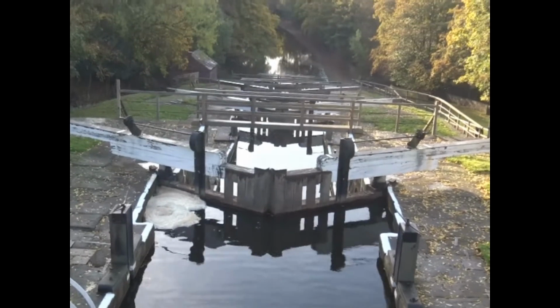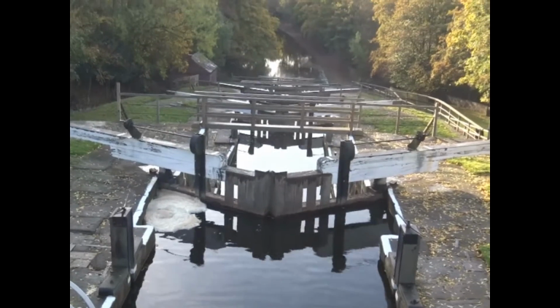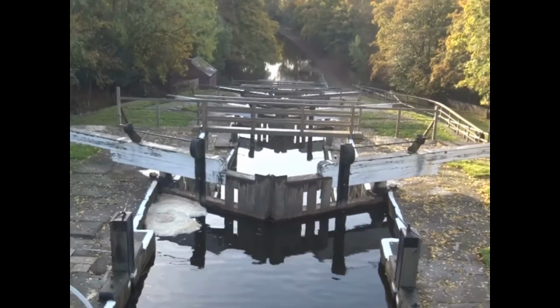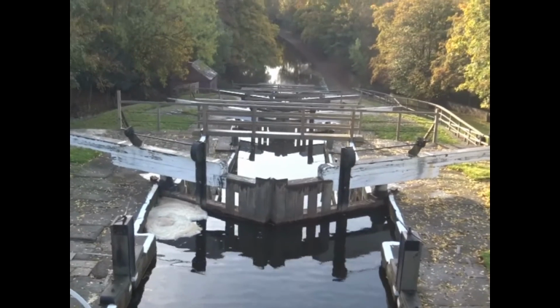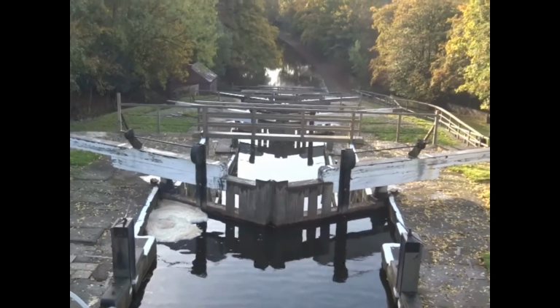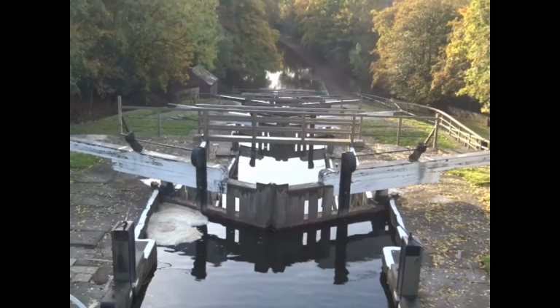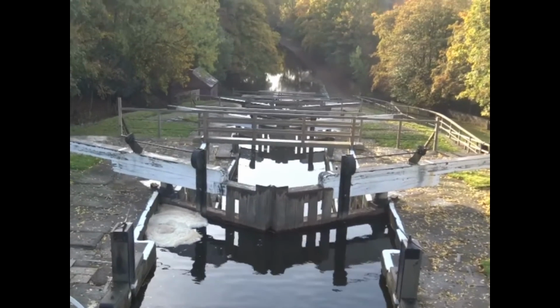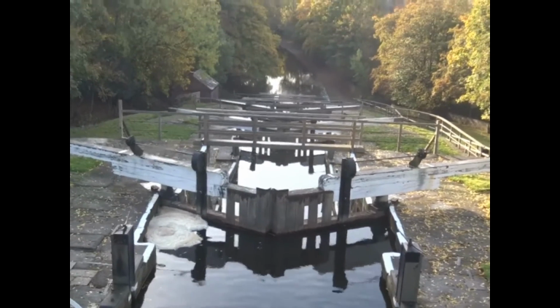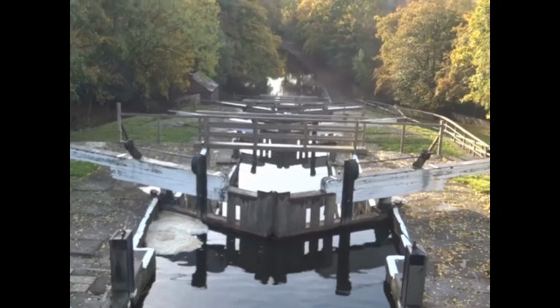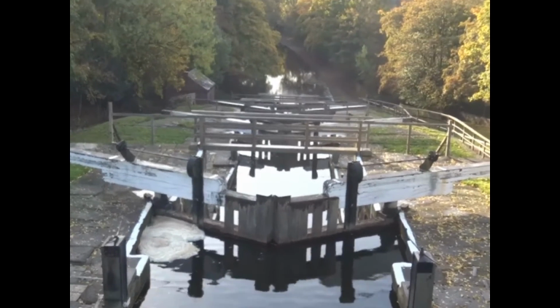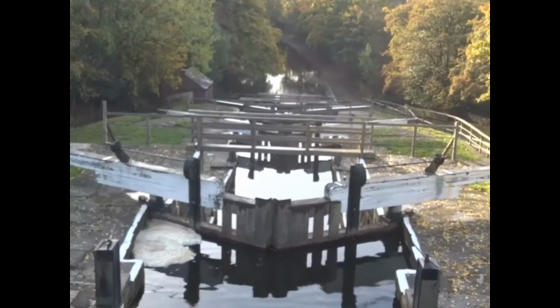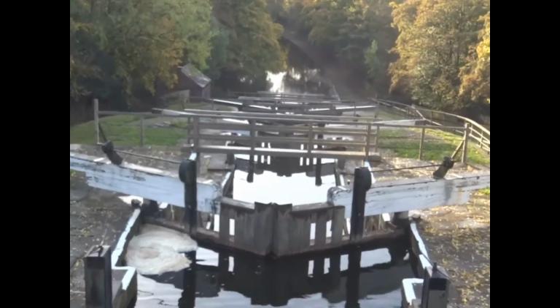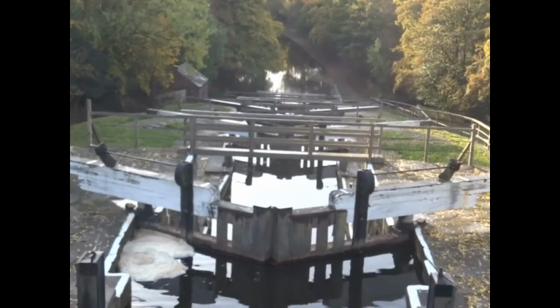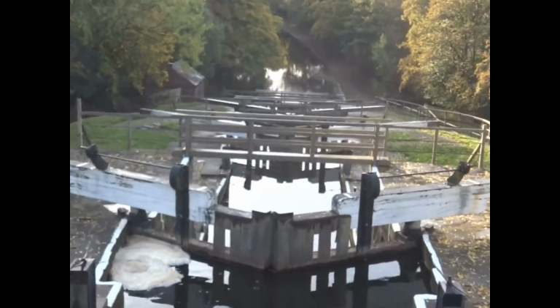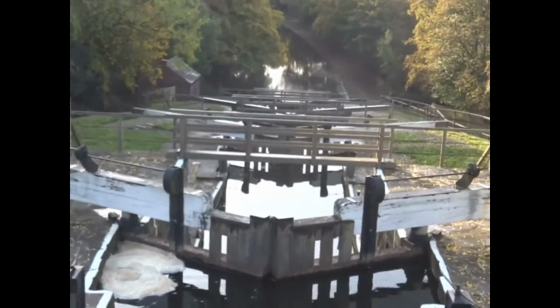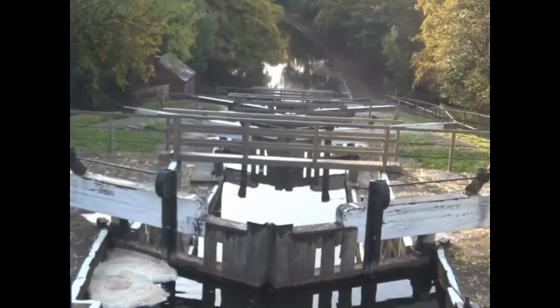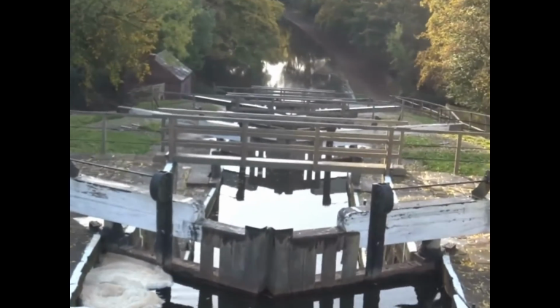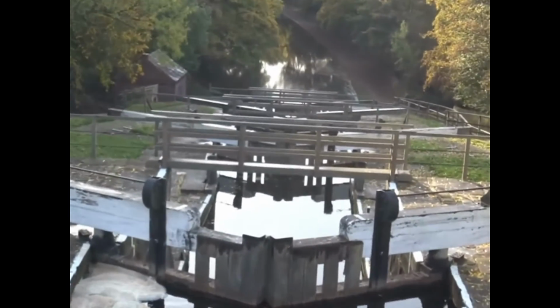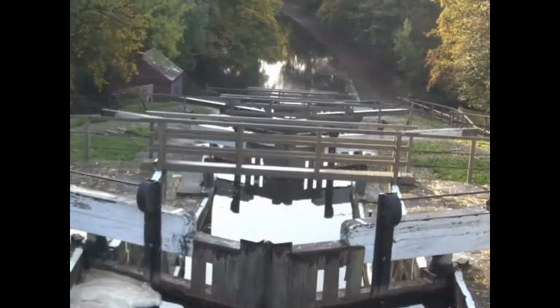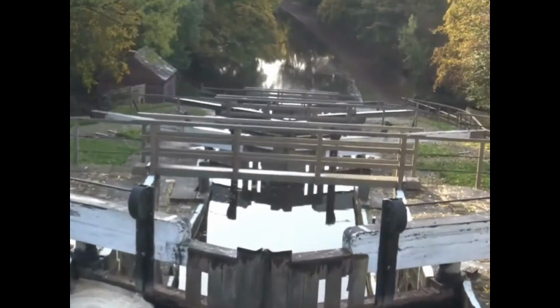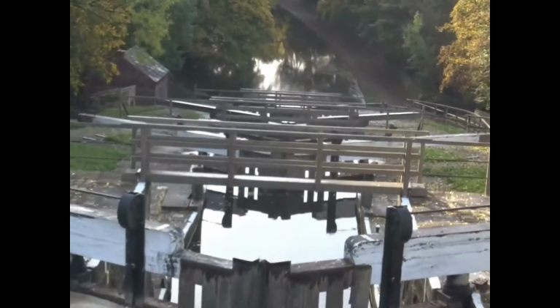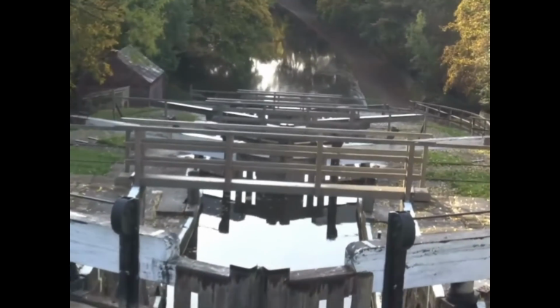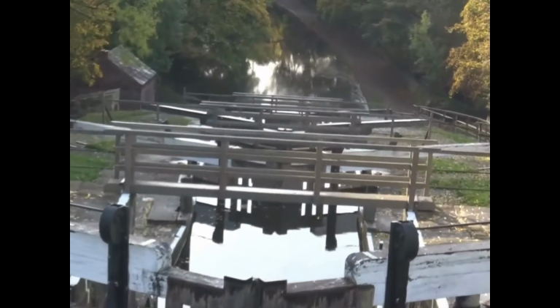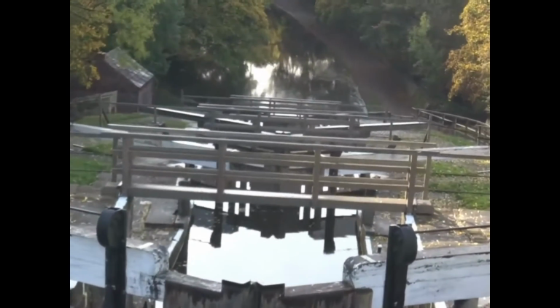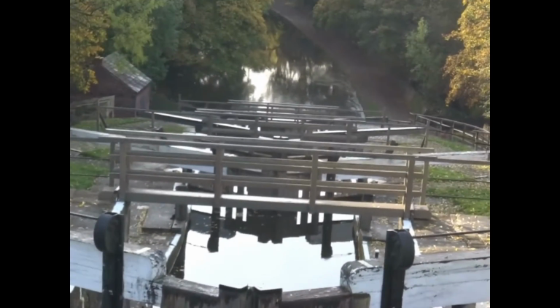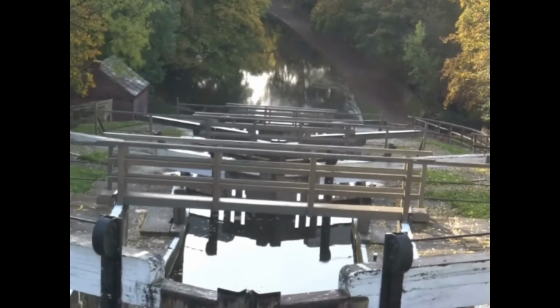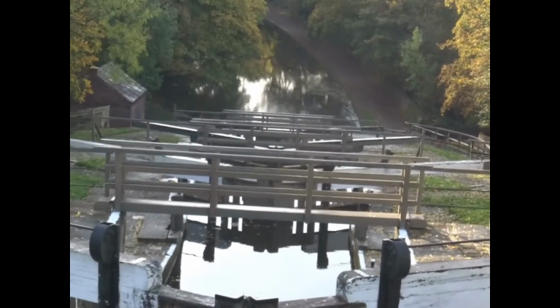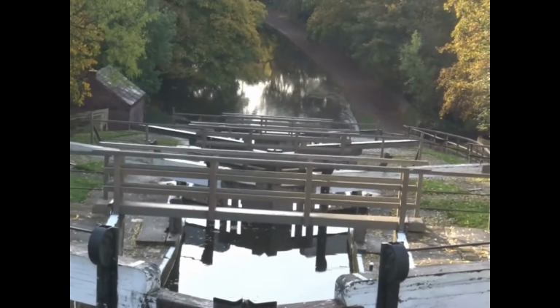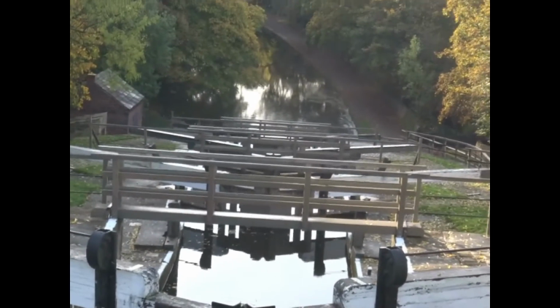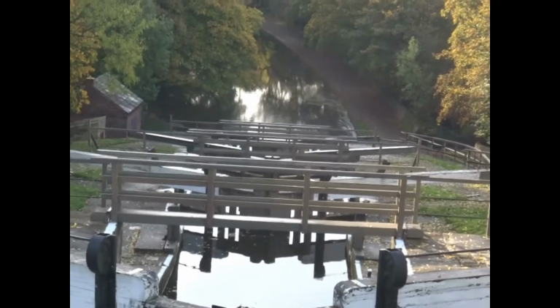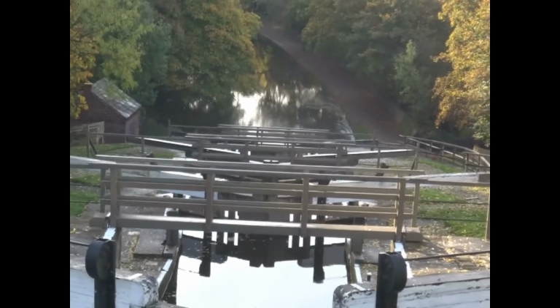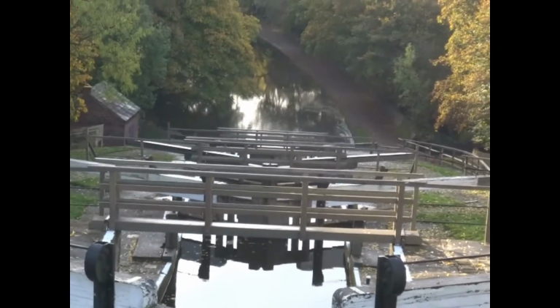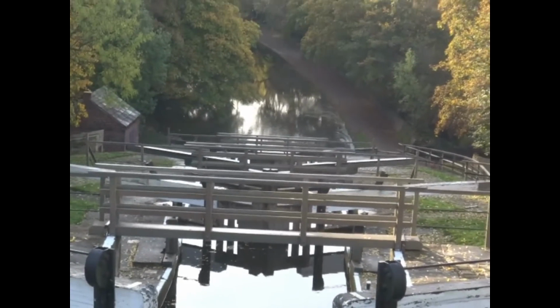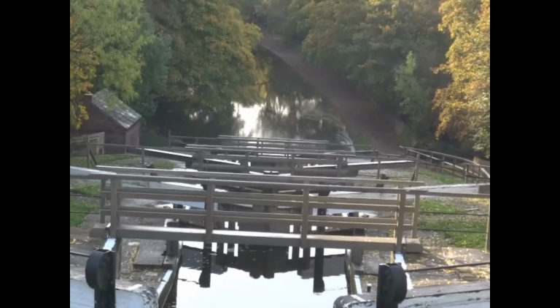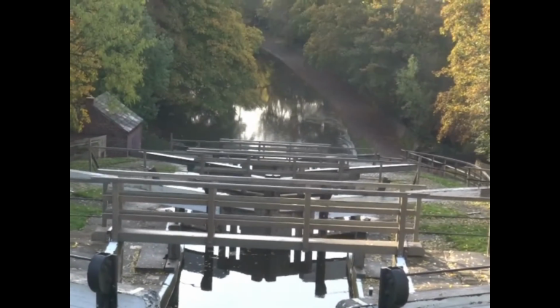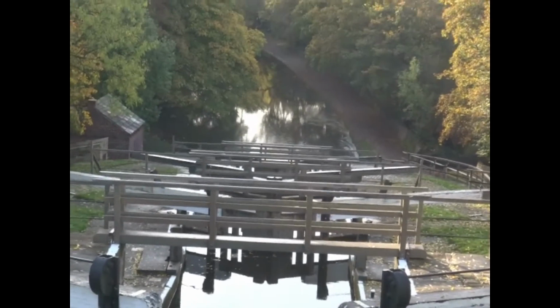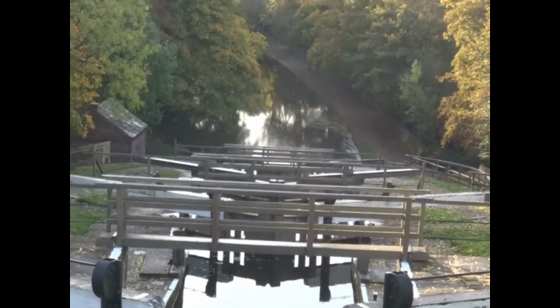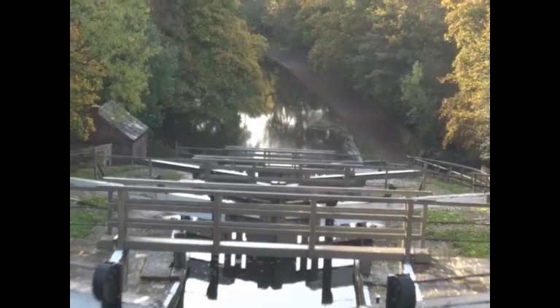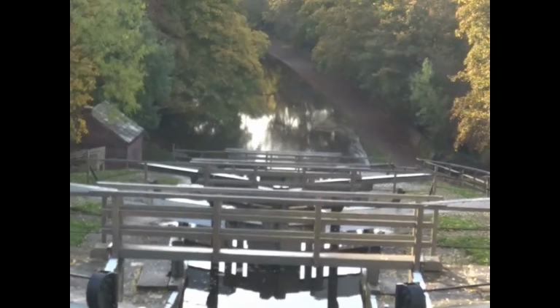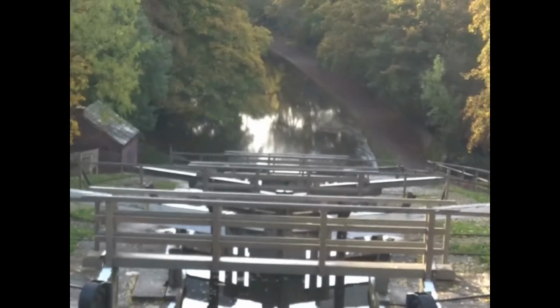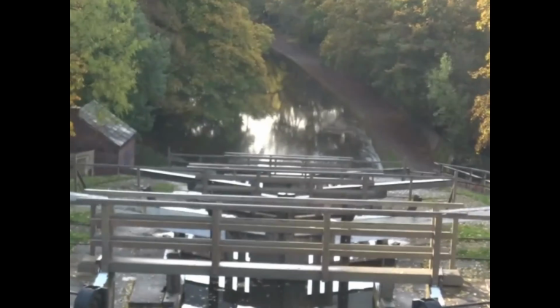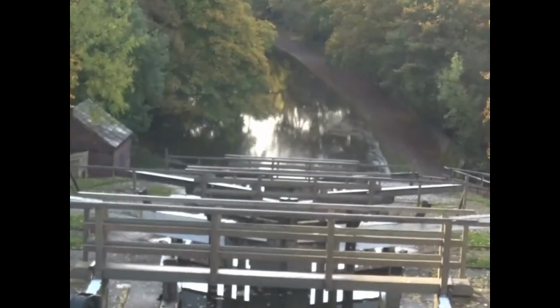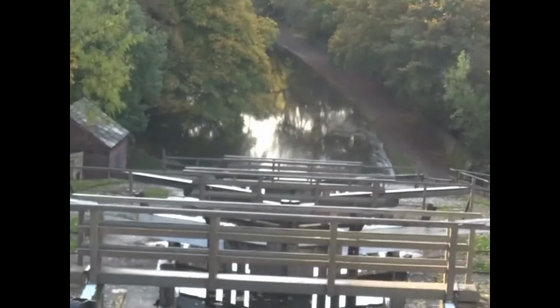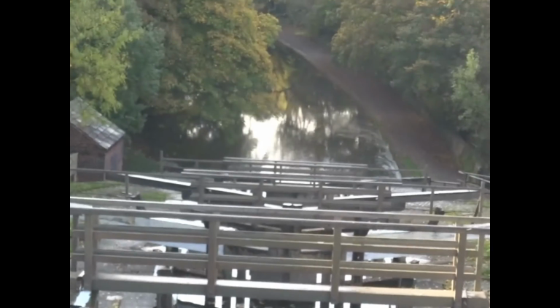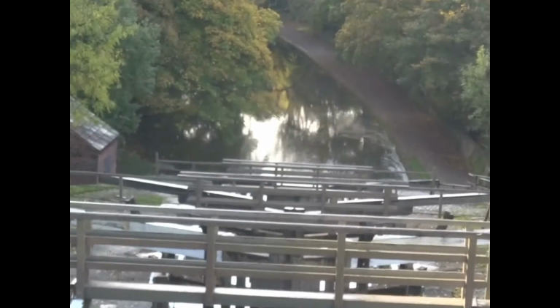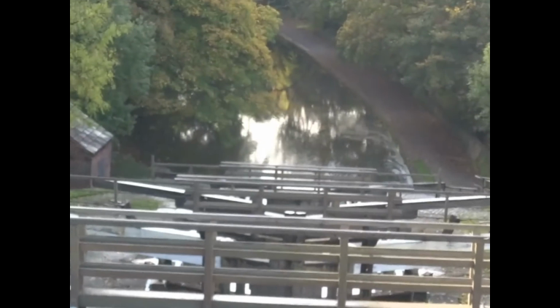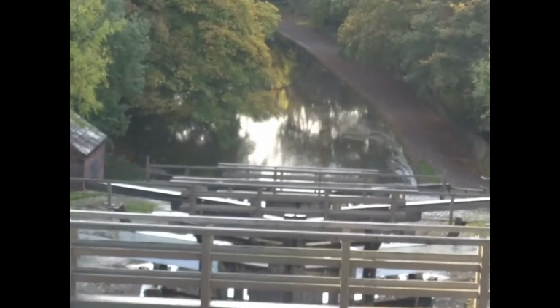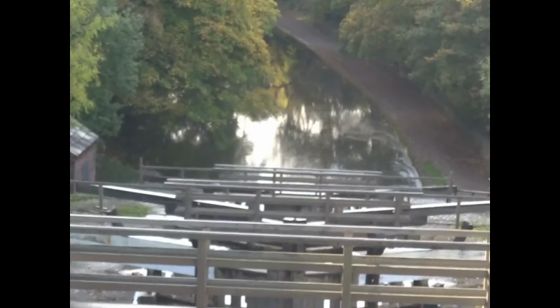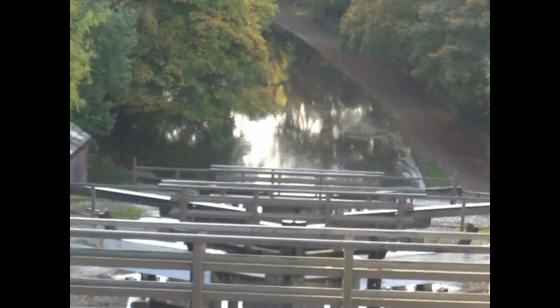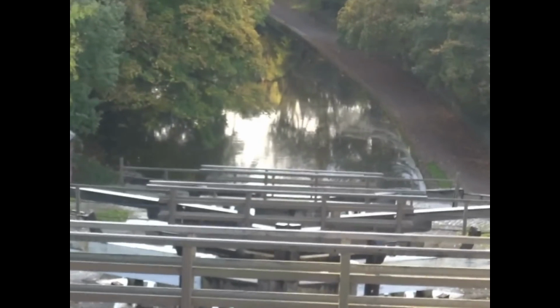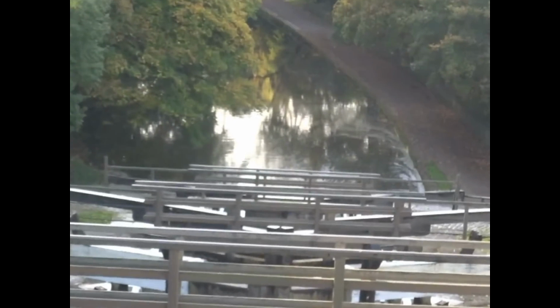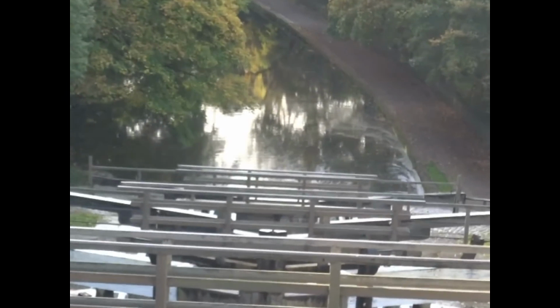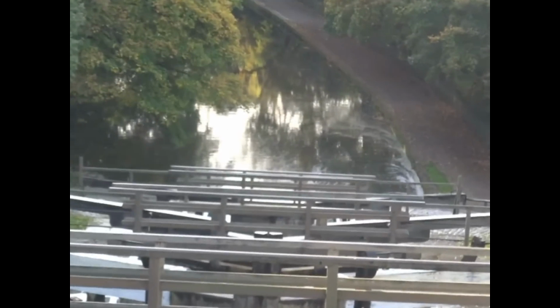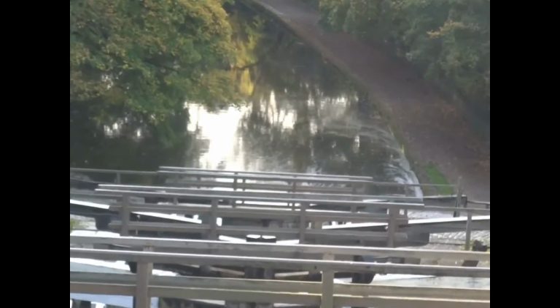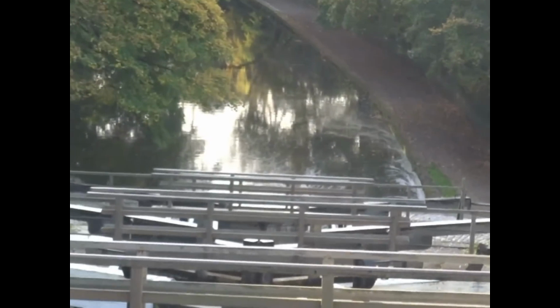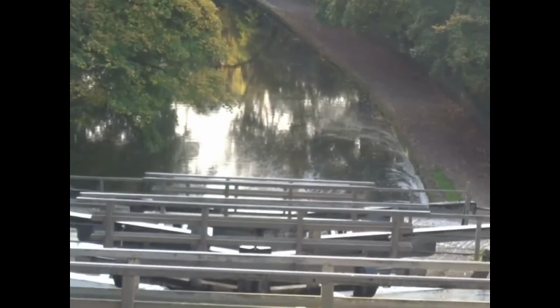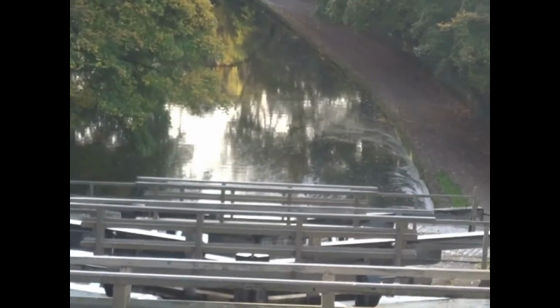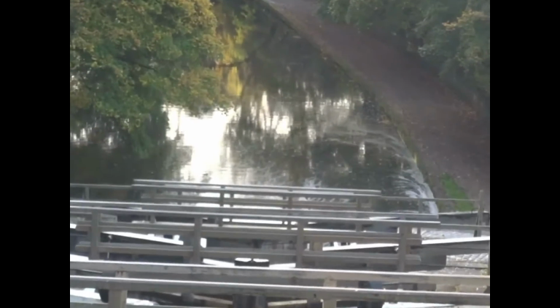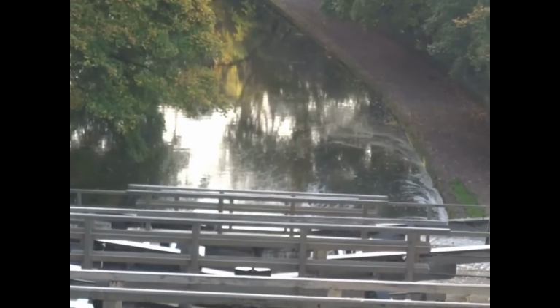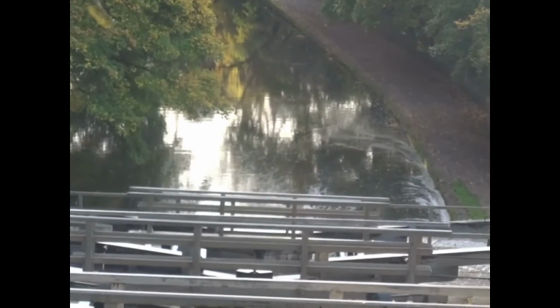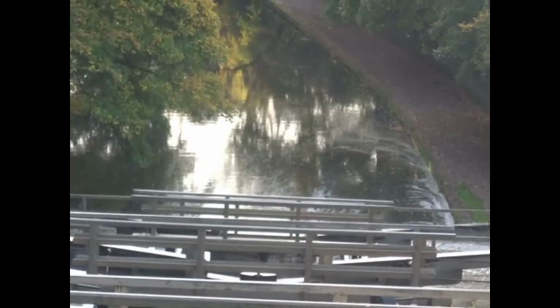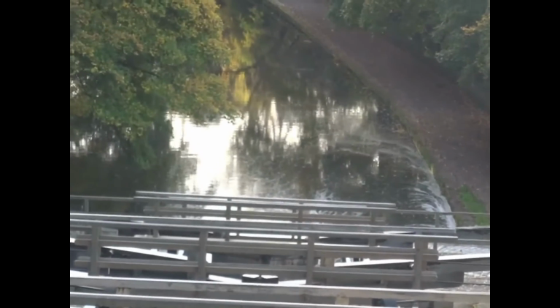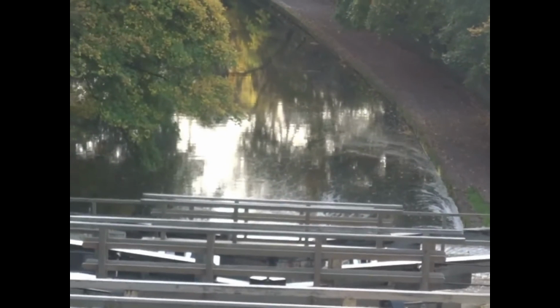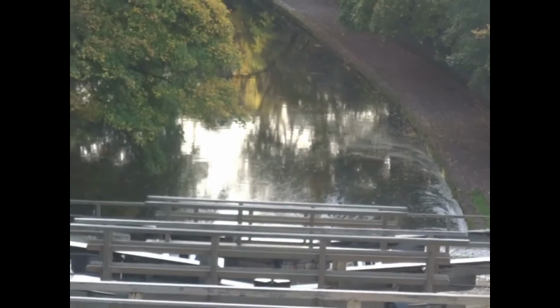Further along the canal towards the centre of Bingley, there's another set of locks — in this case, a three-rise staircase lock.